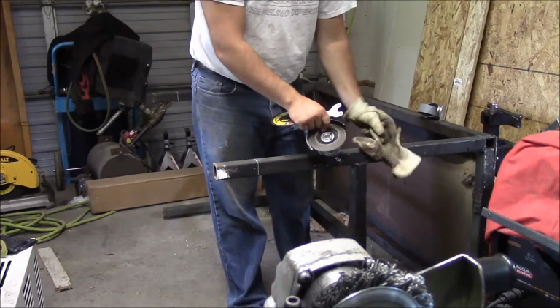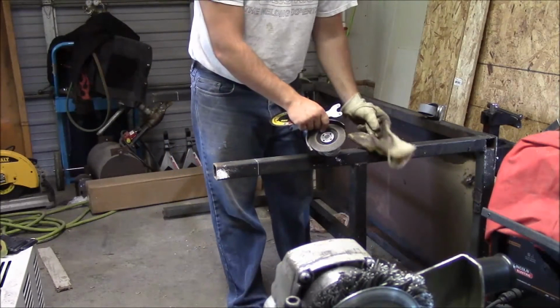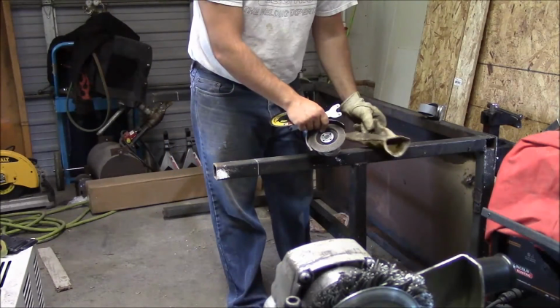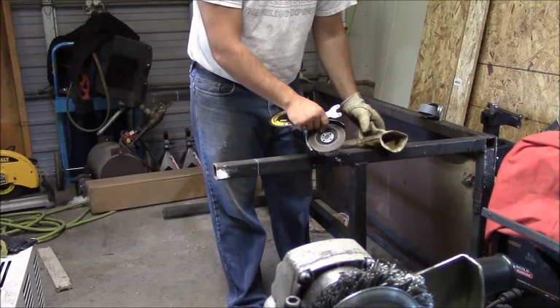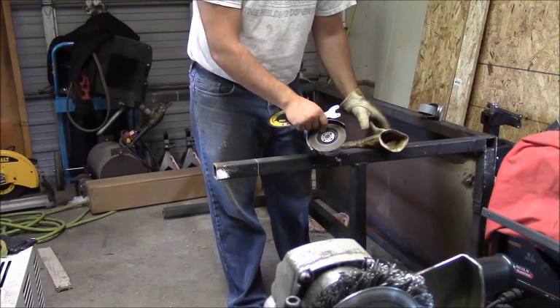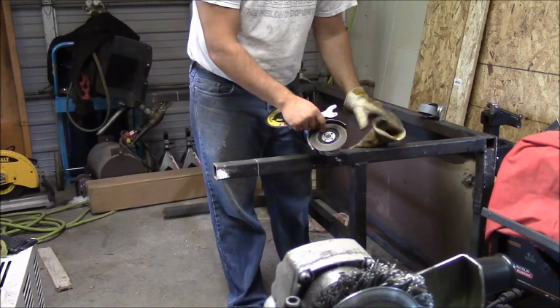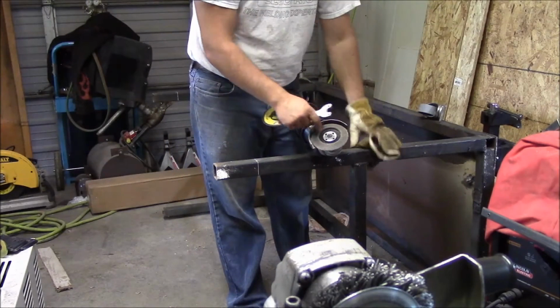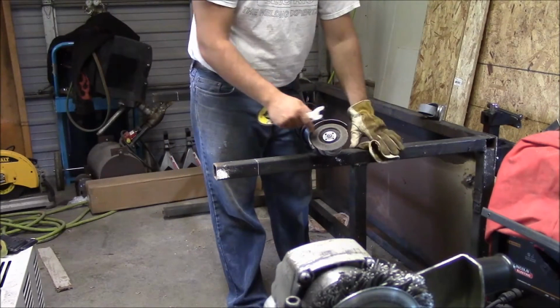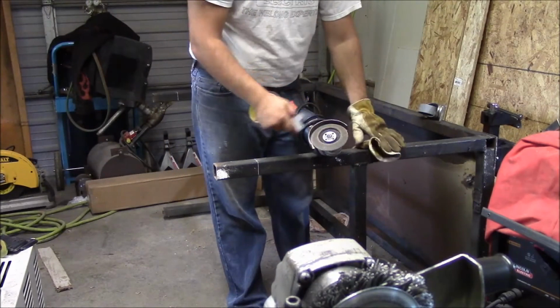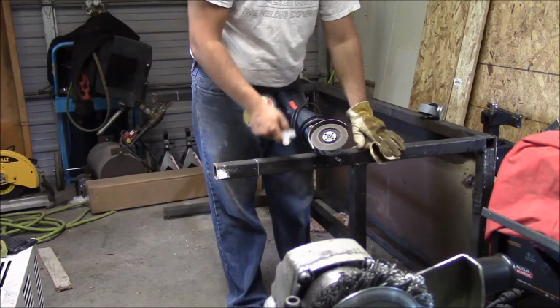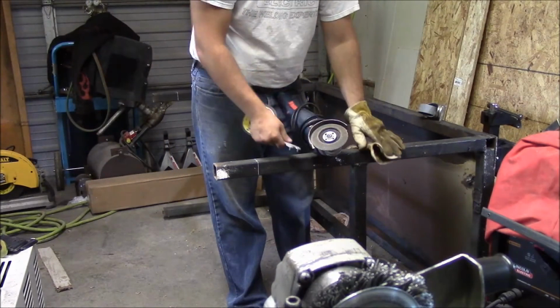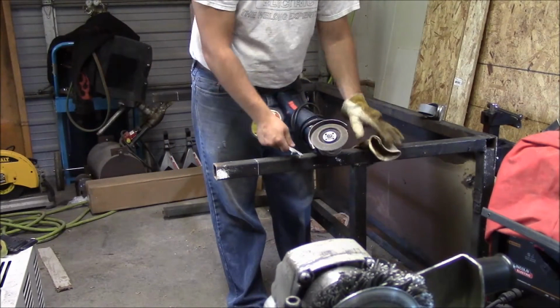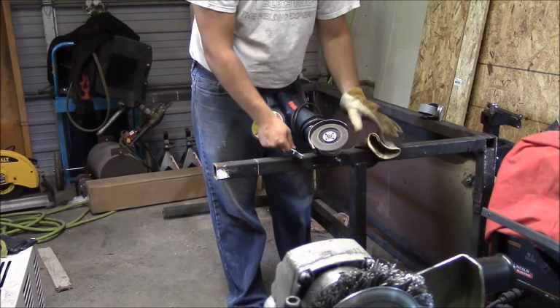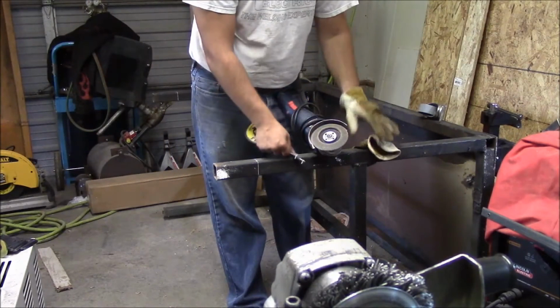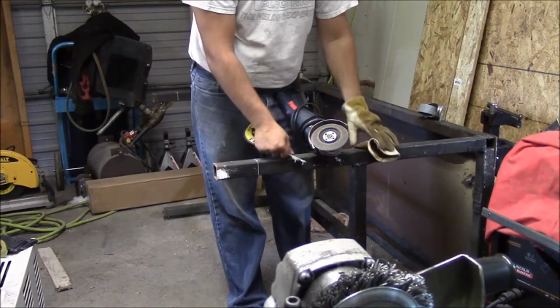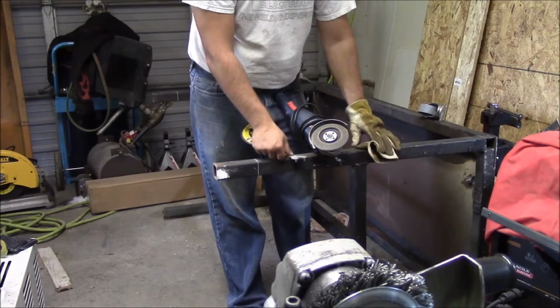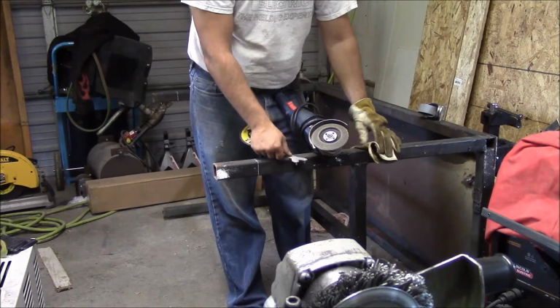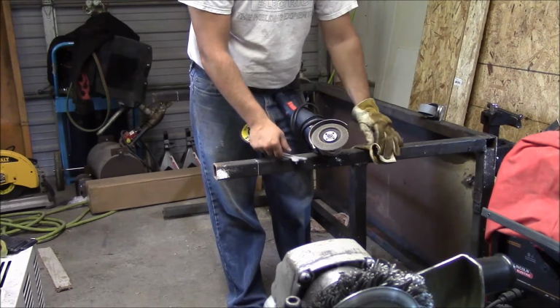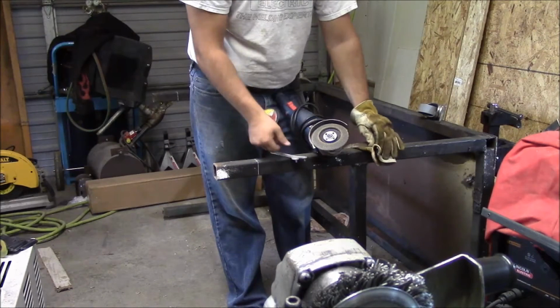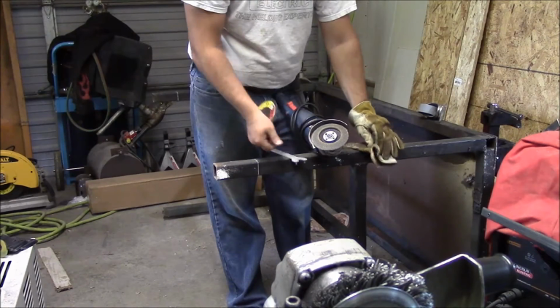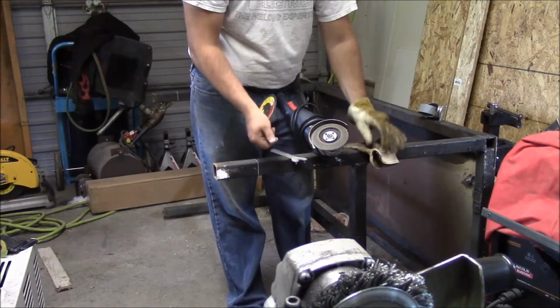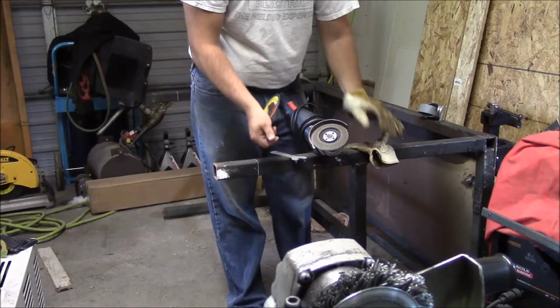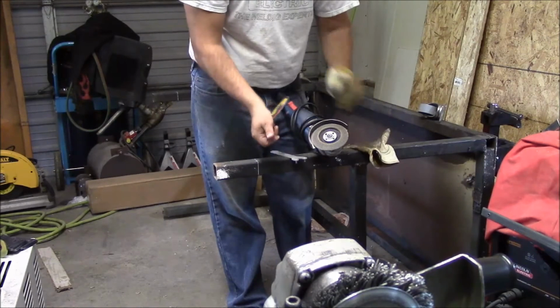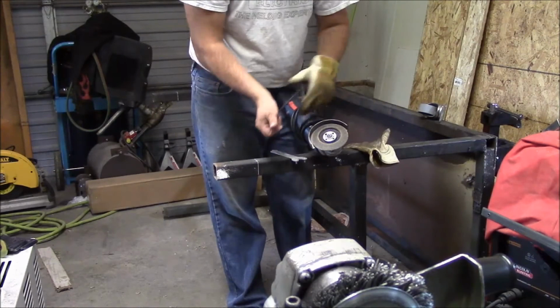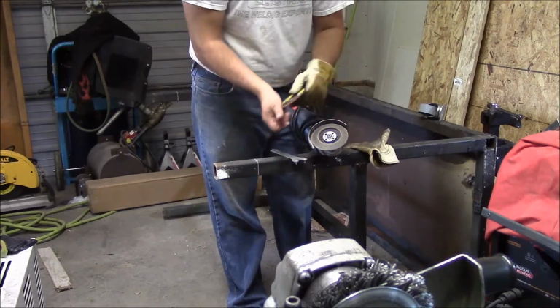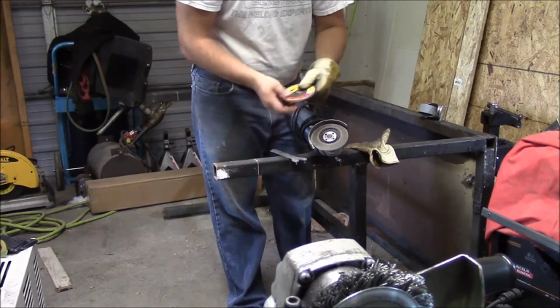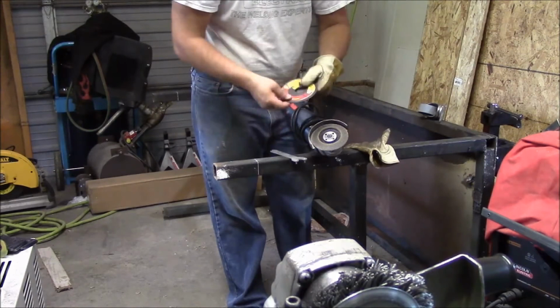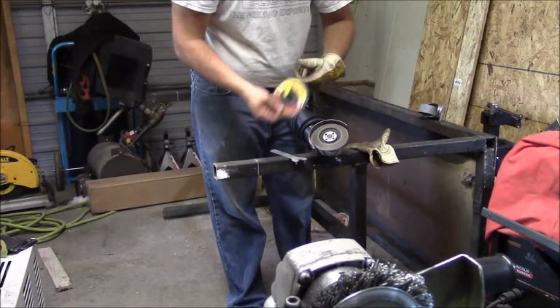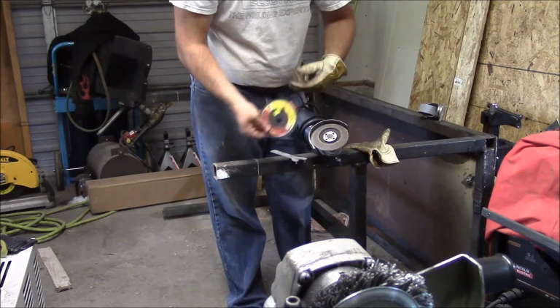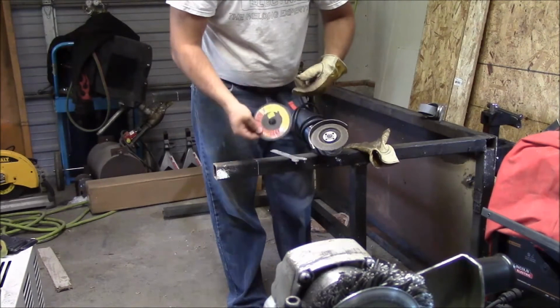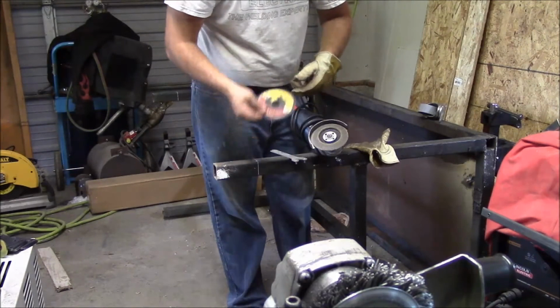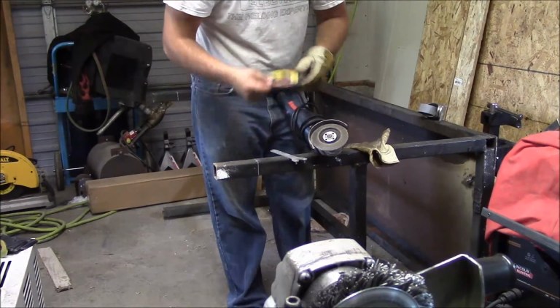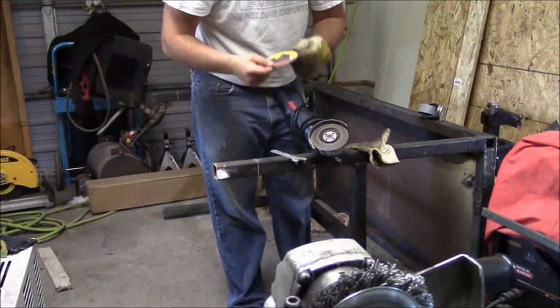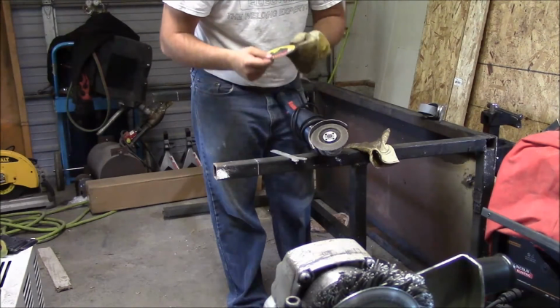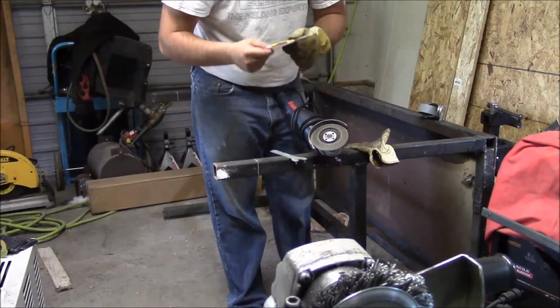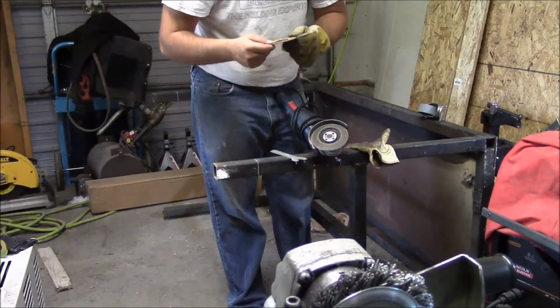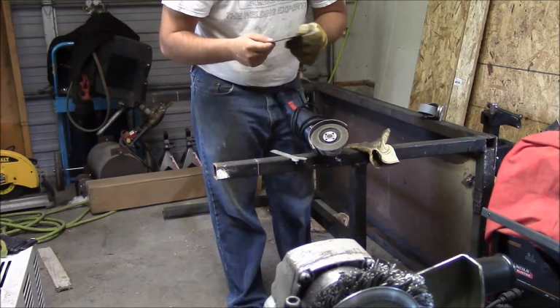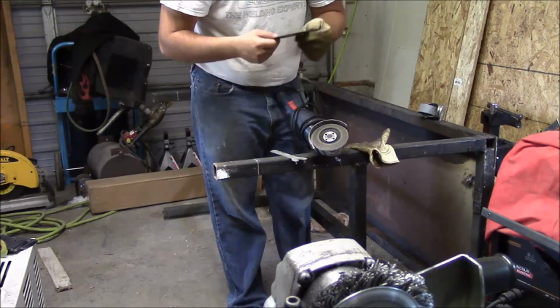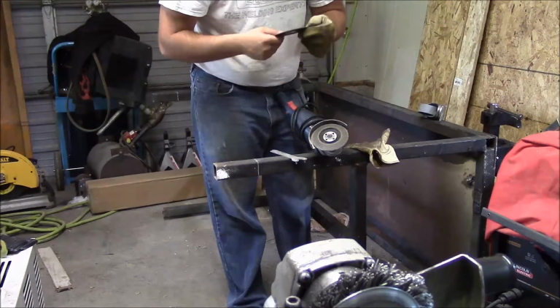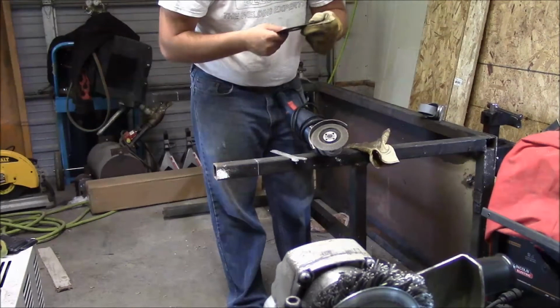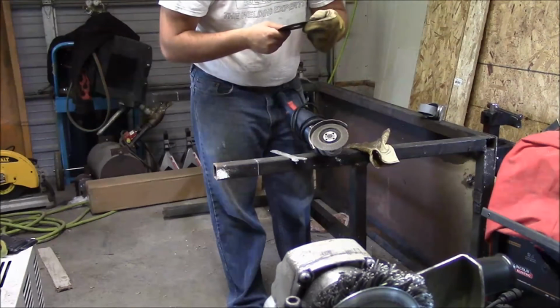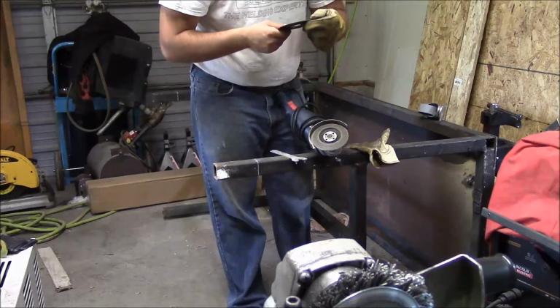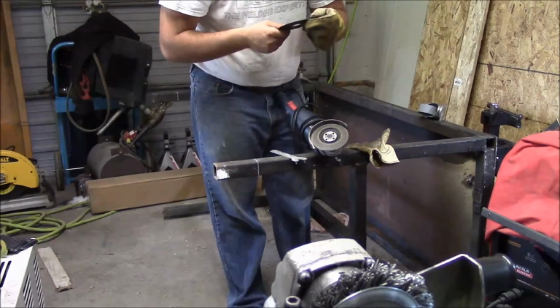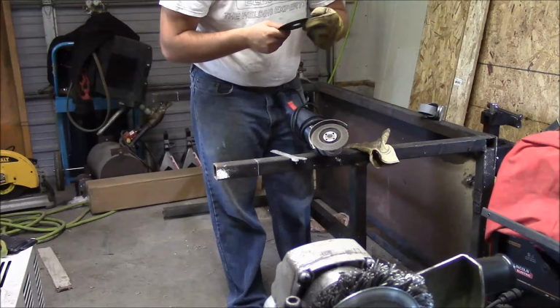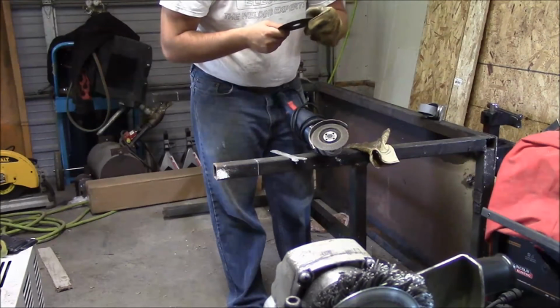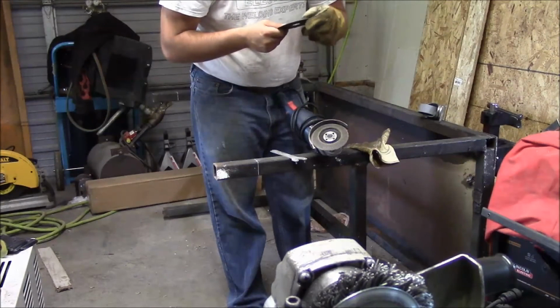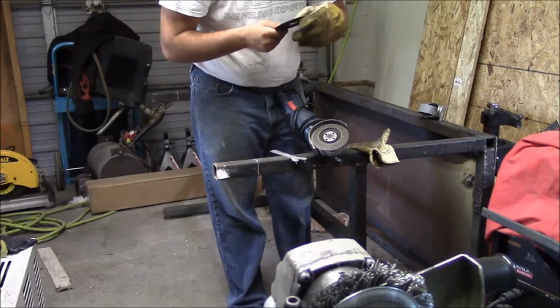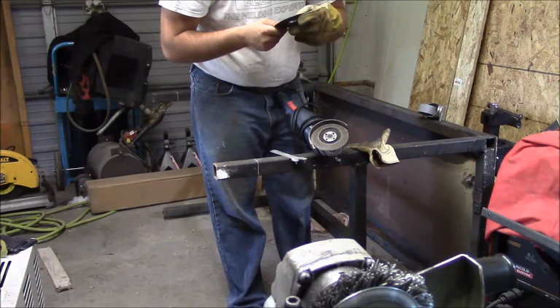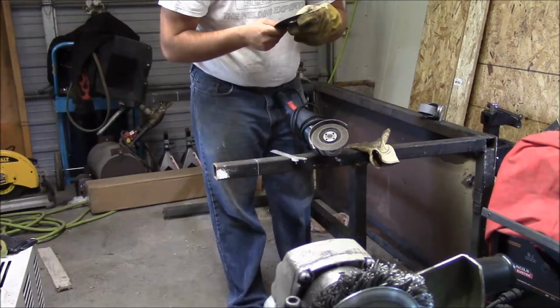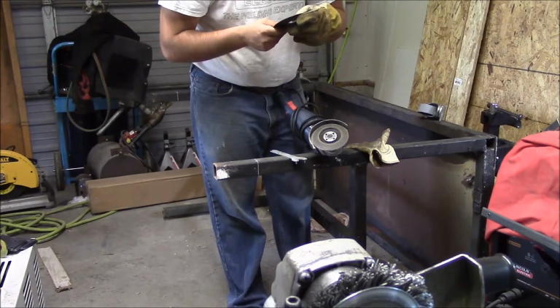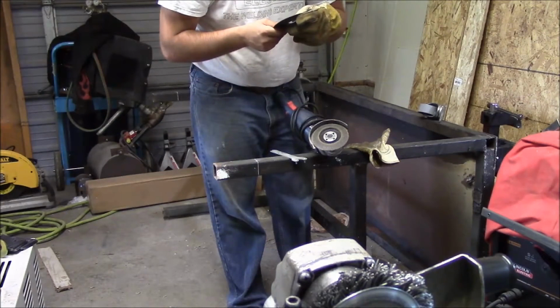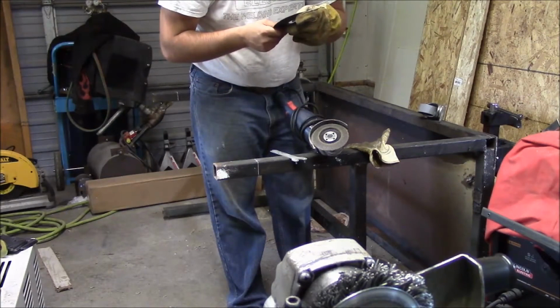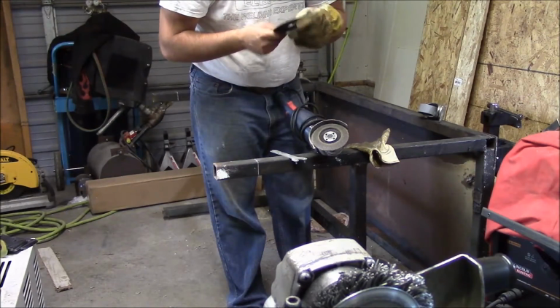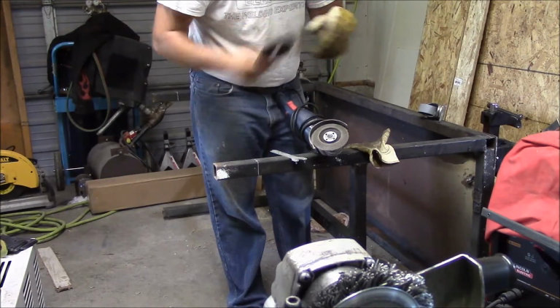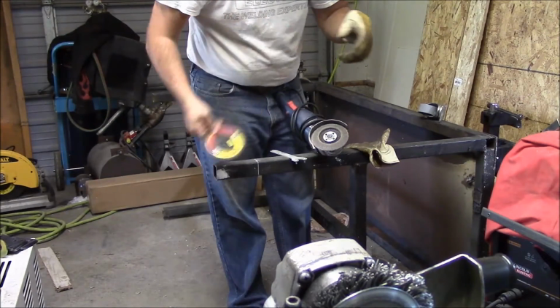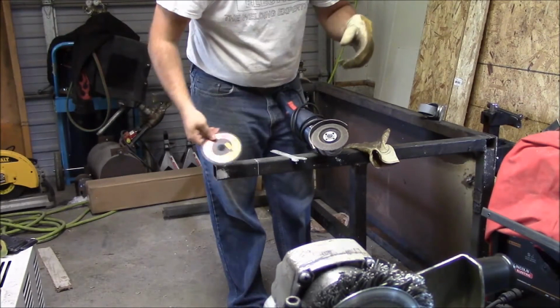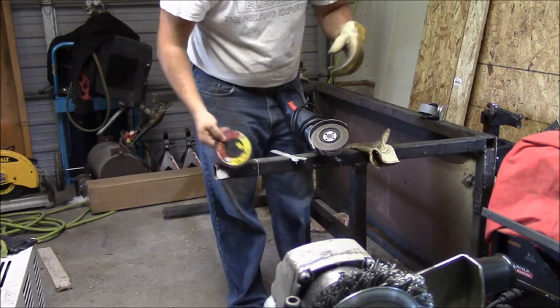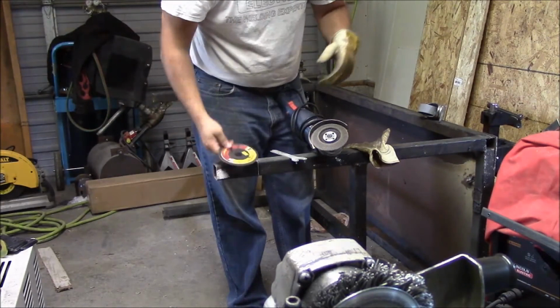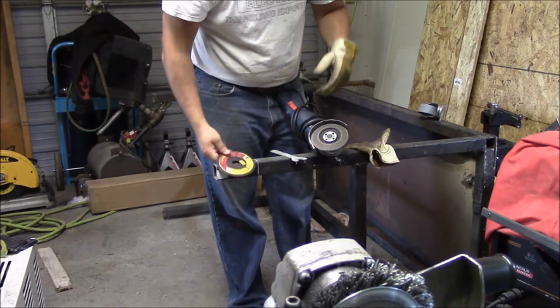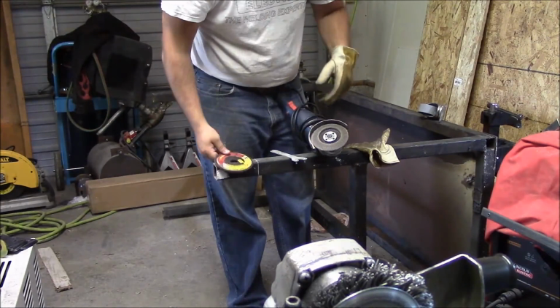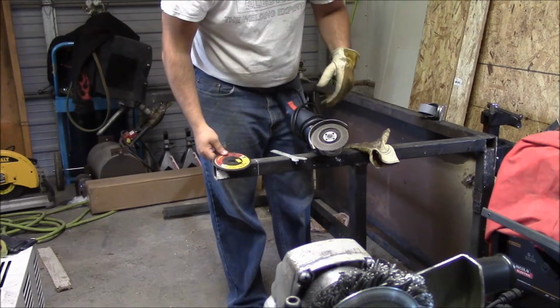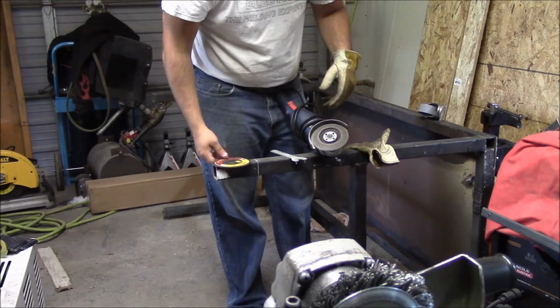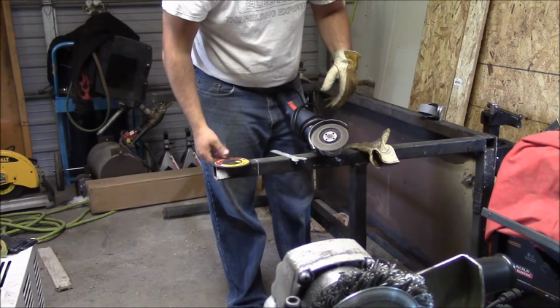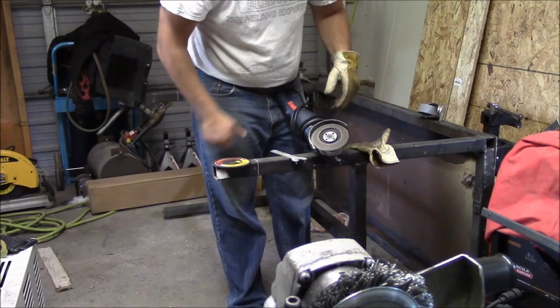I'm going to be using the 4.5-inch grinder with a 1/16-inch cutting wheel.